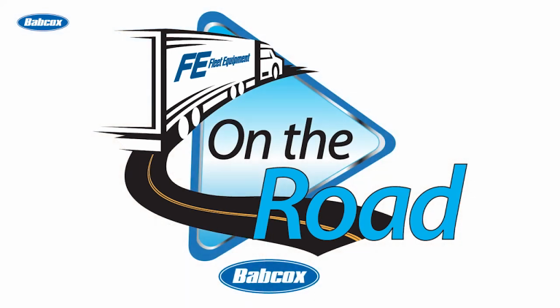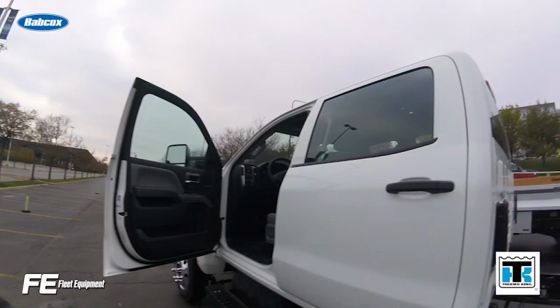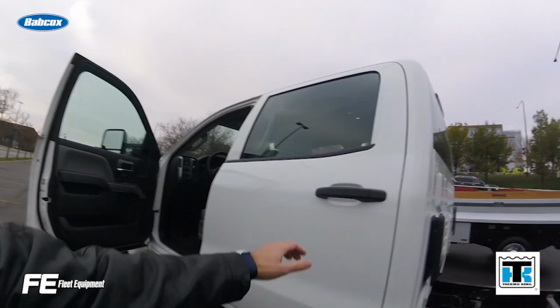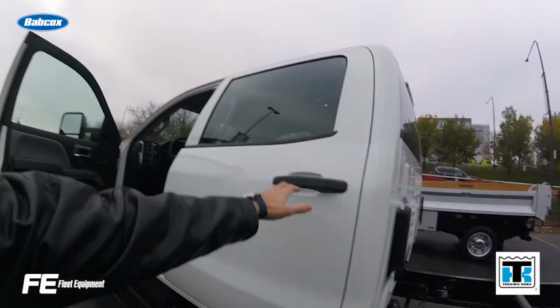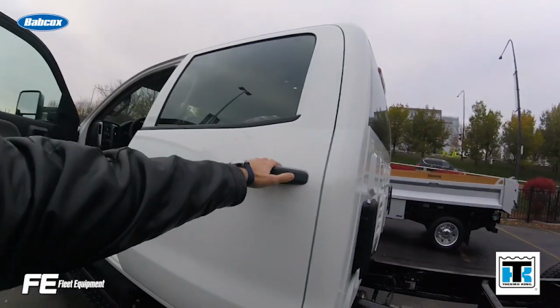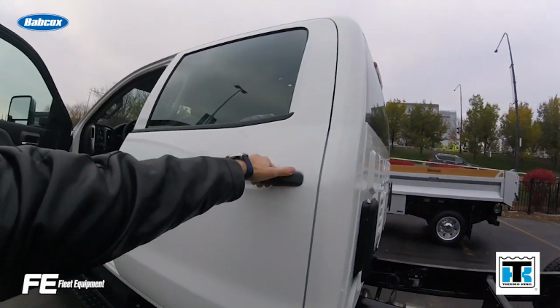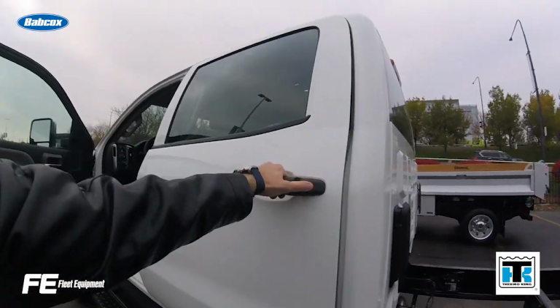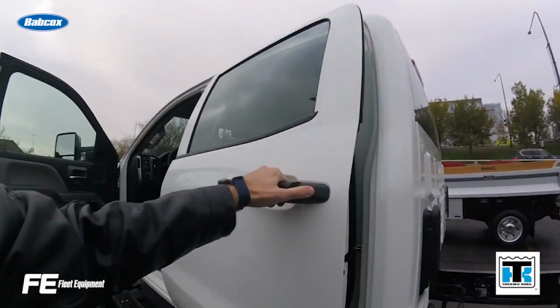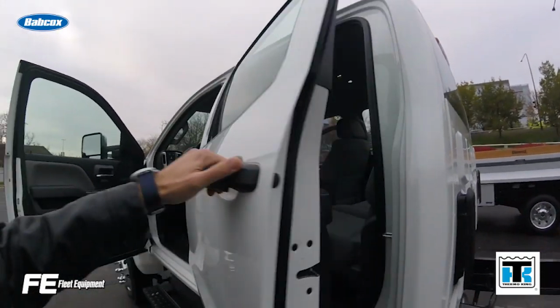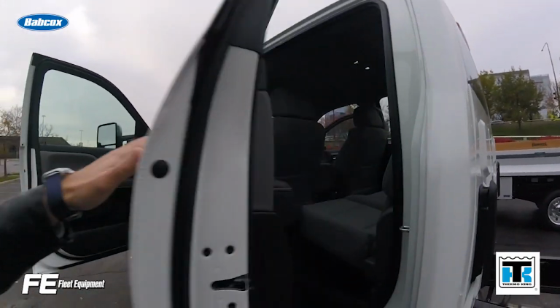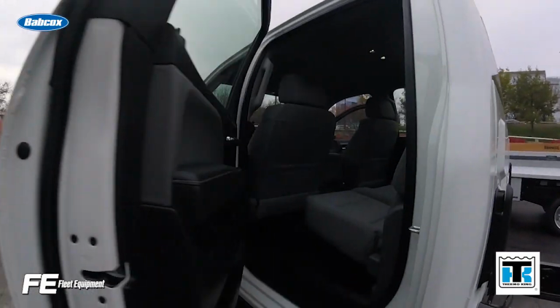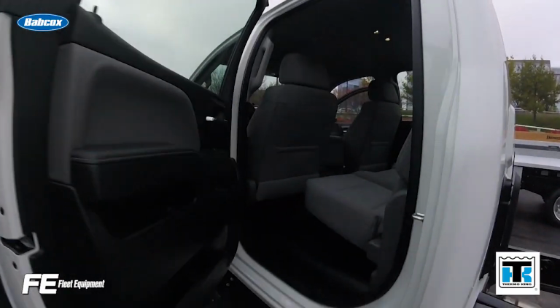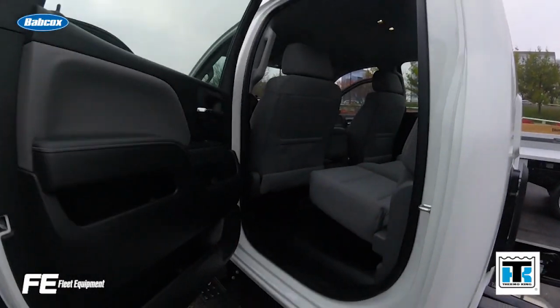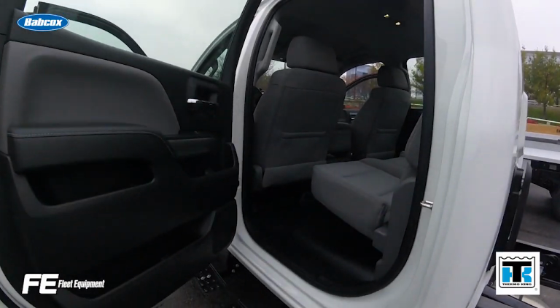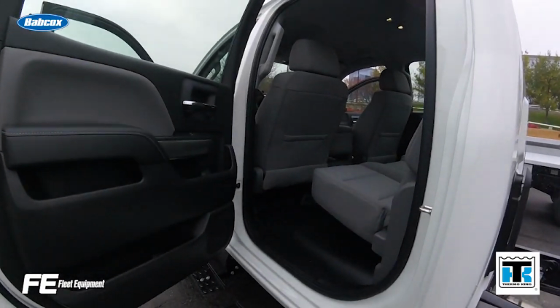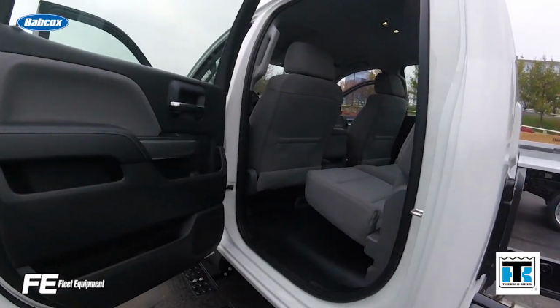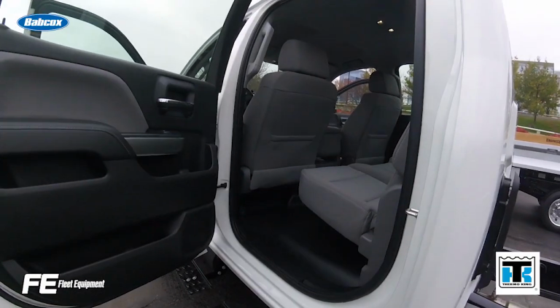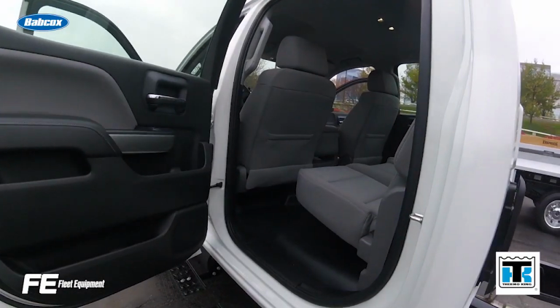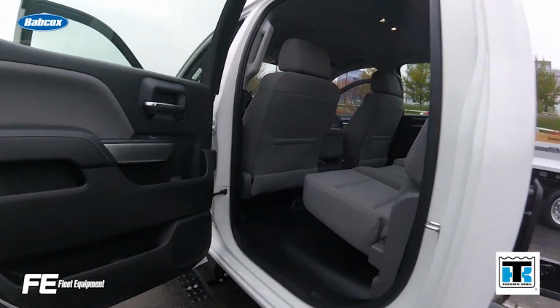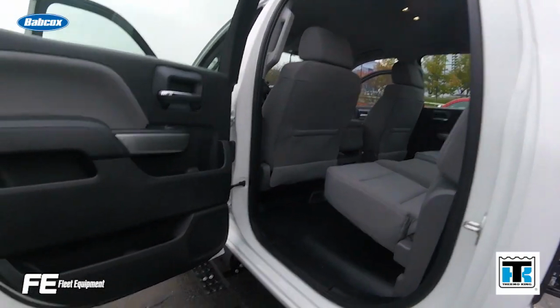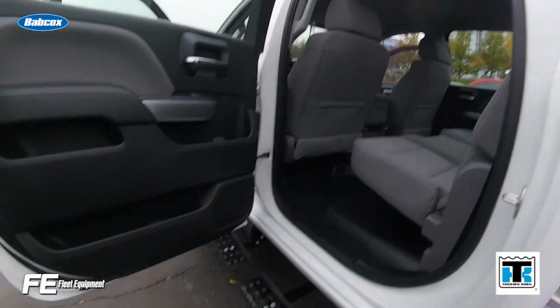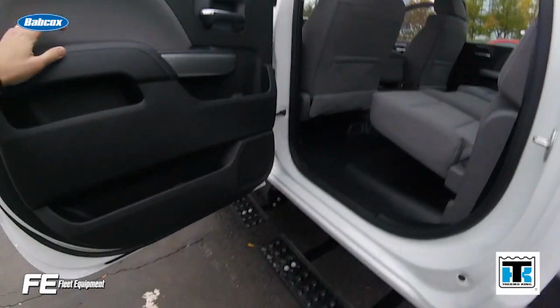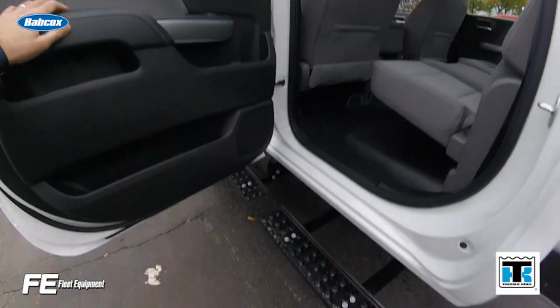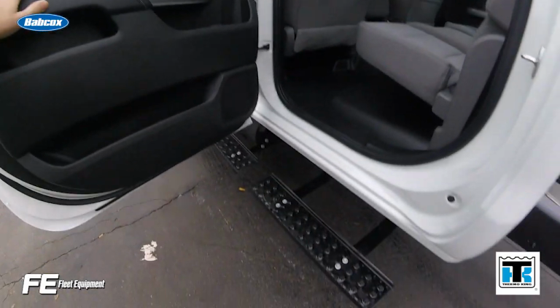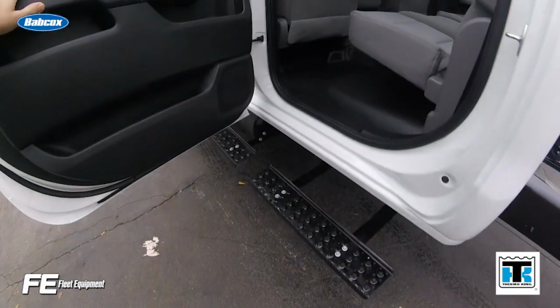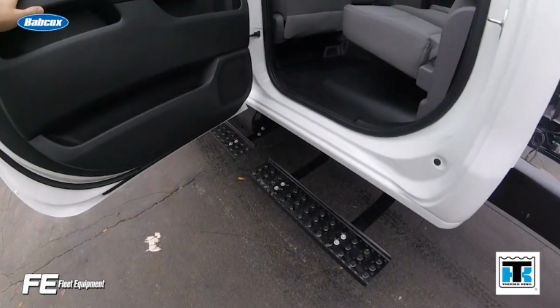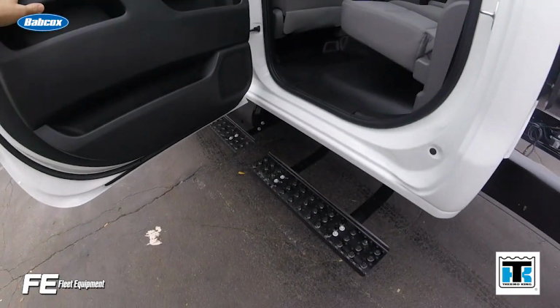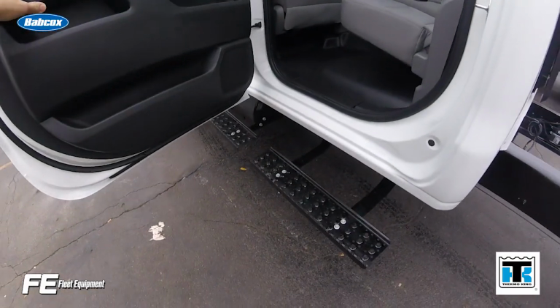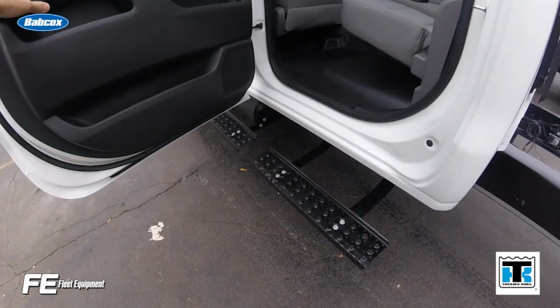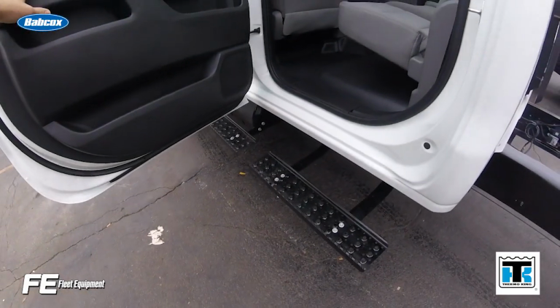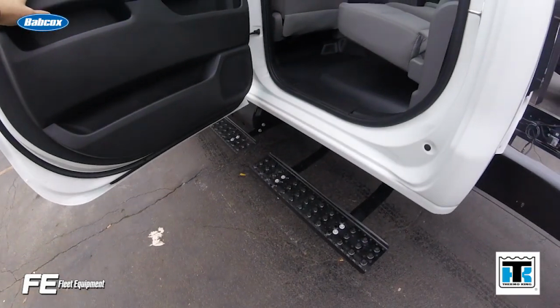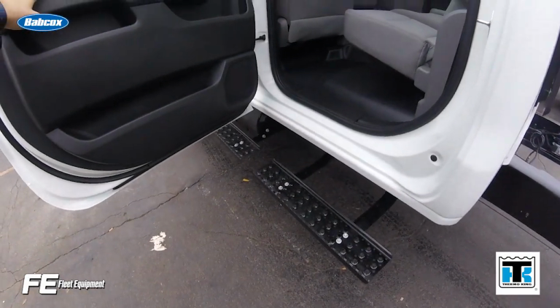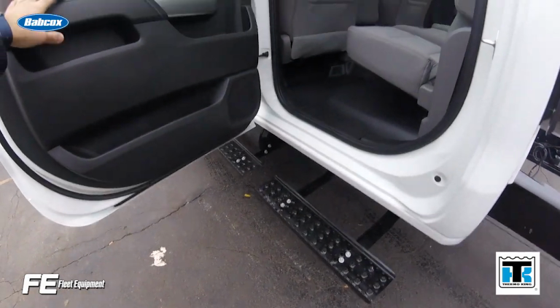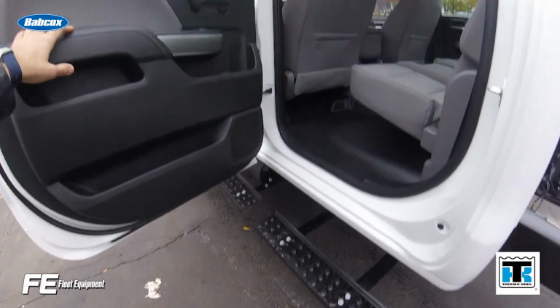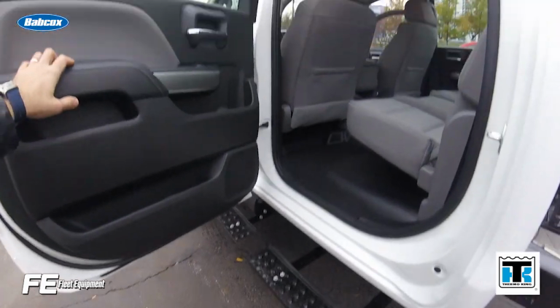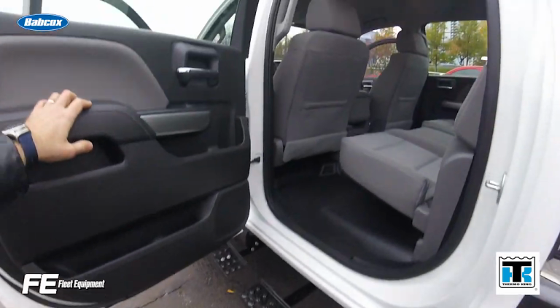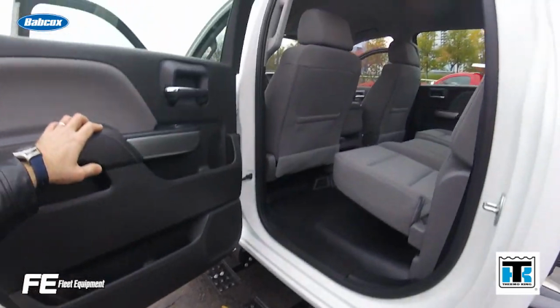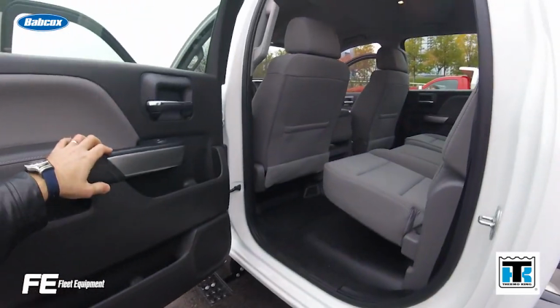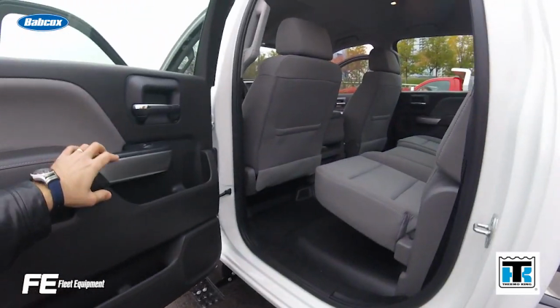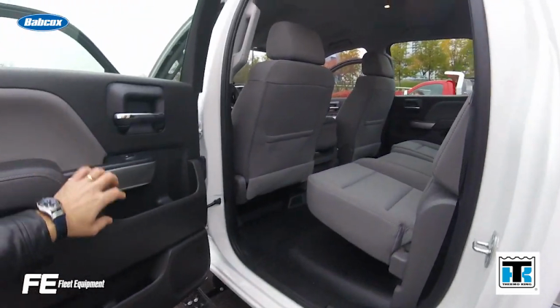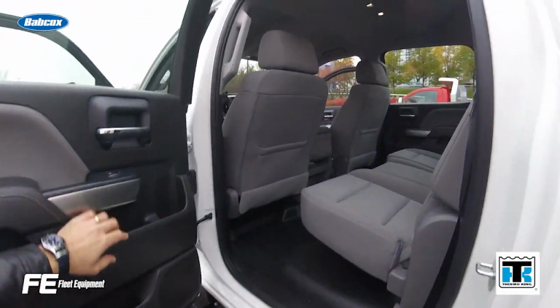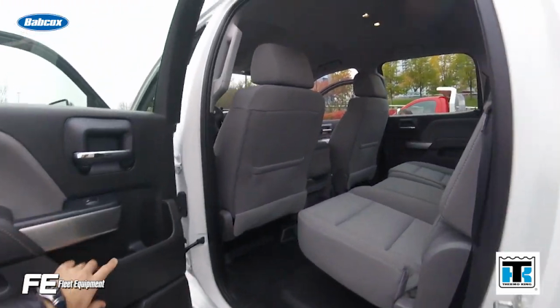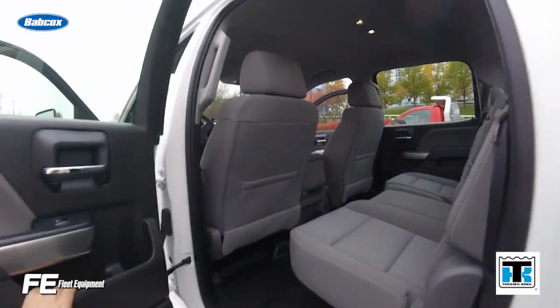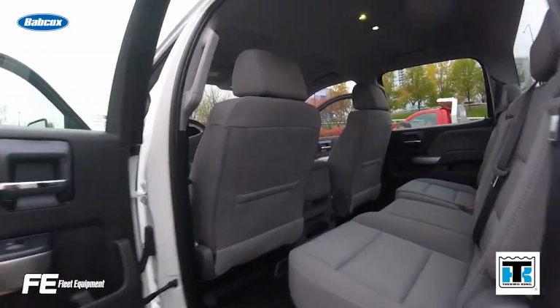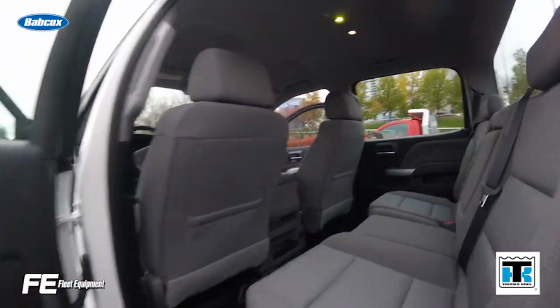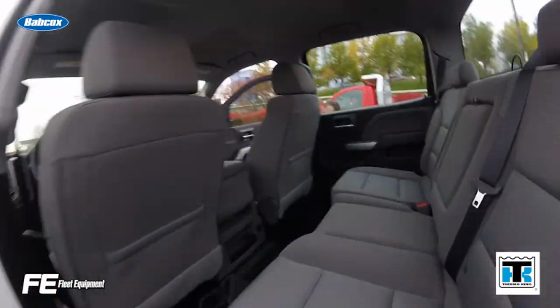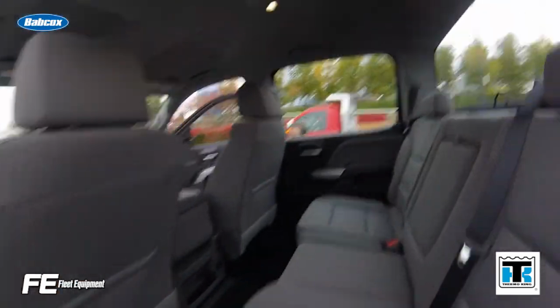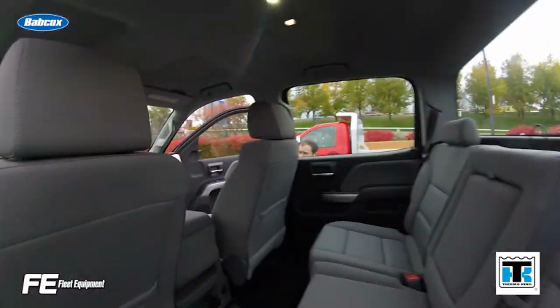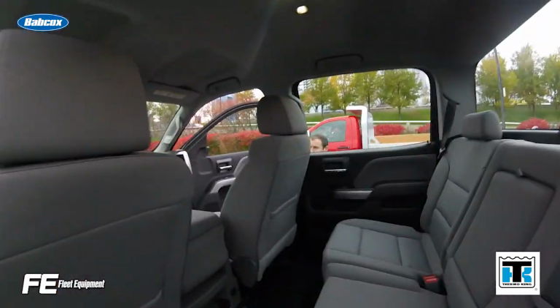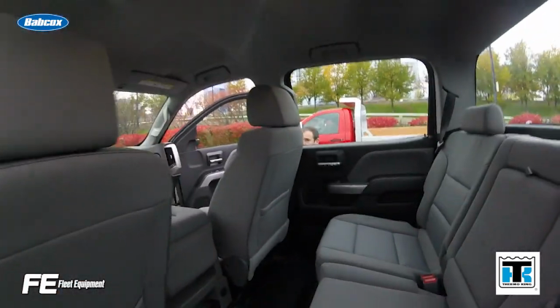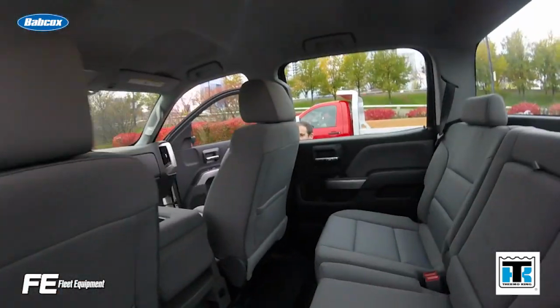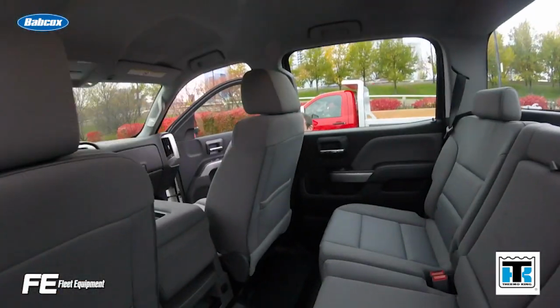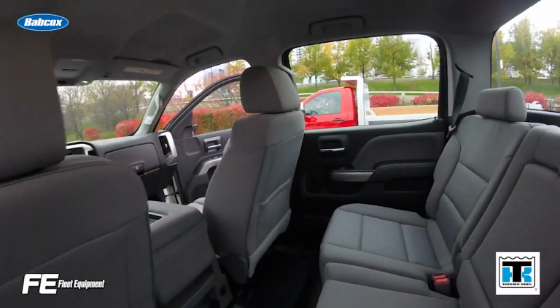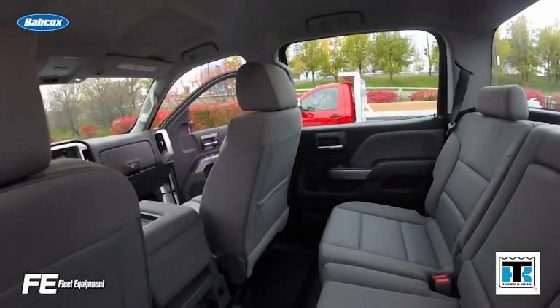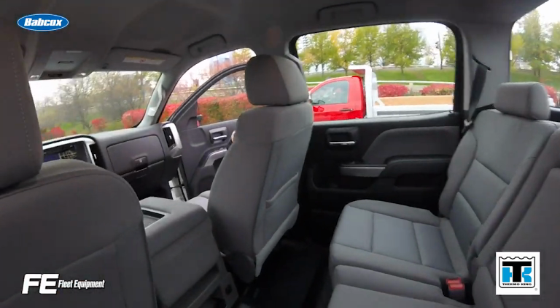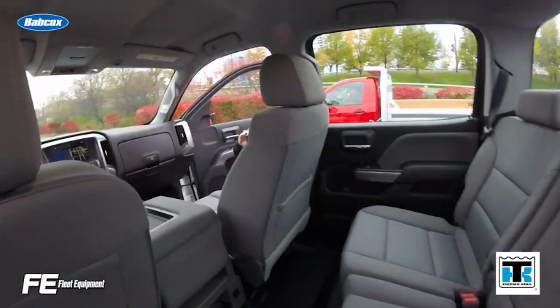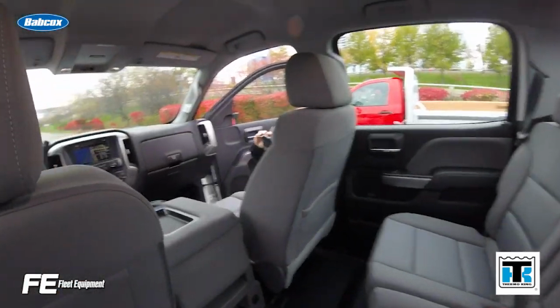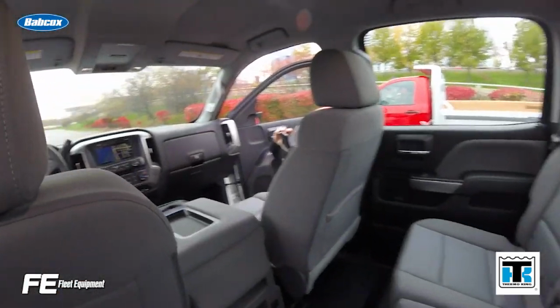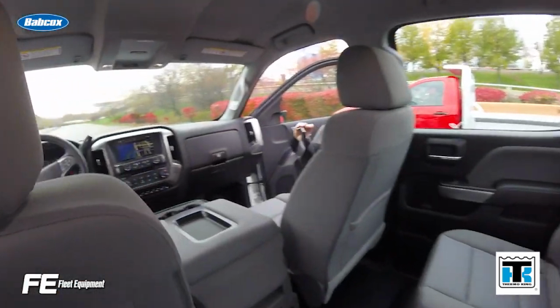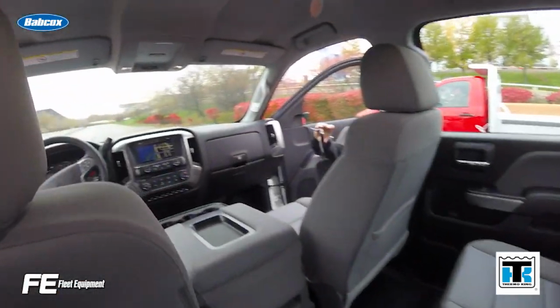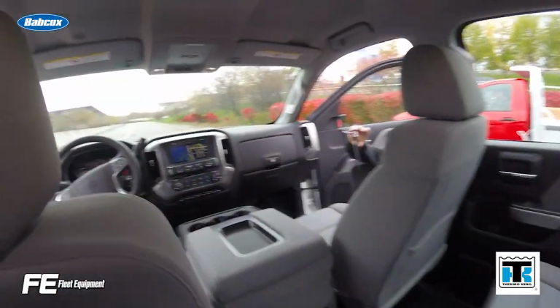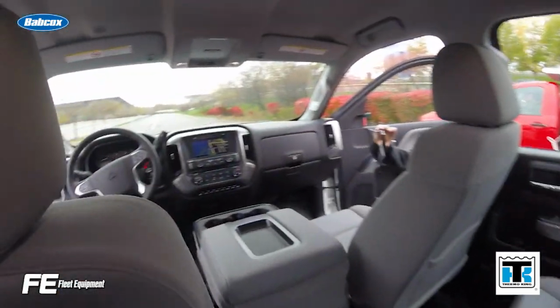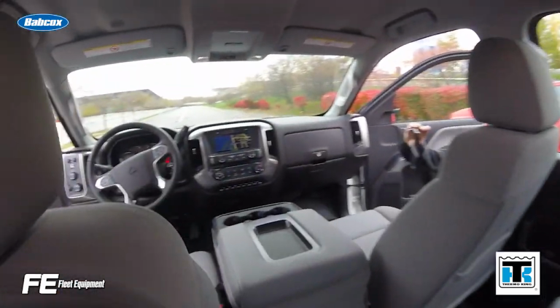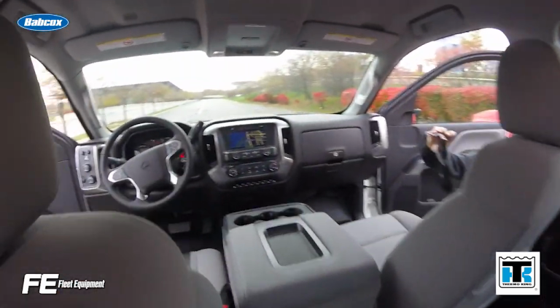Live from the road, it's Fleet Equipment. Our editors are constantly traveling to see the latest in trucking. Here are some of the highlights from the fall's travel schedule.